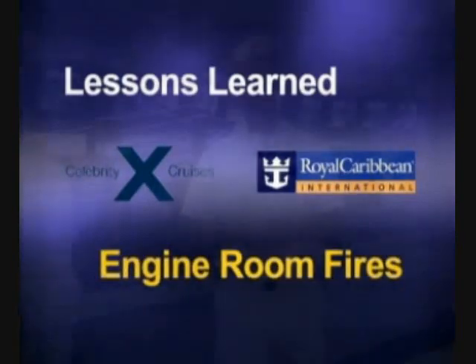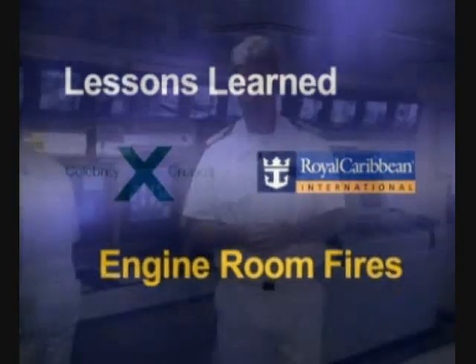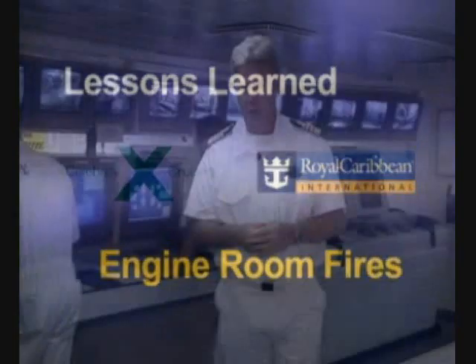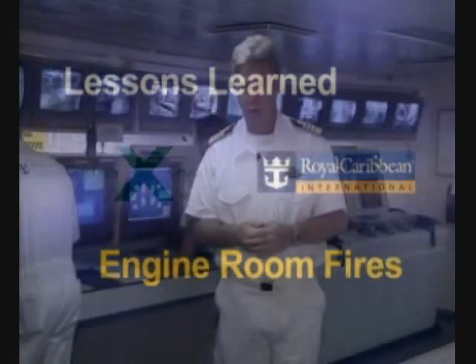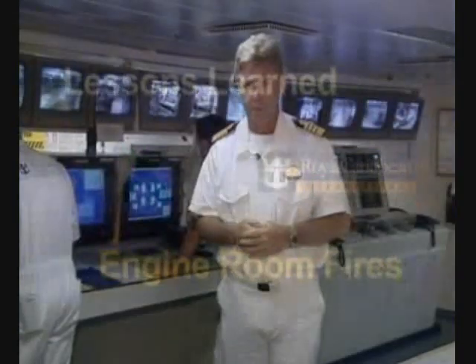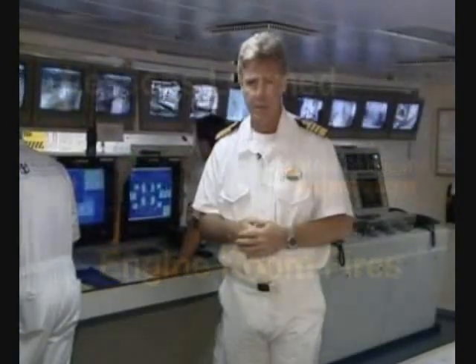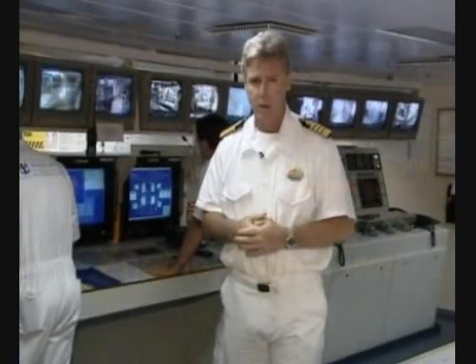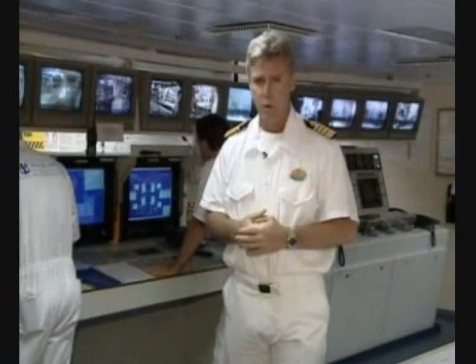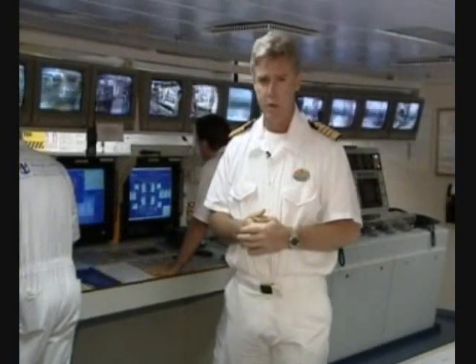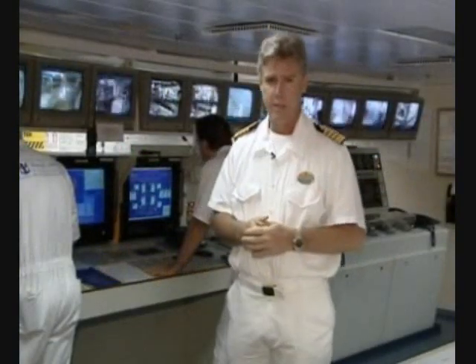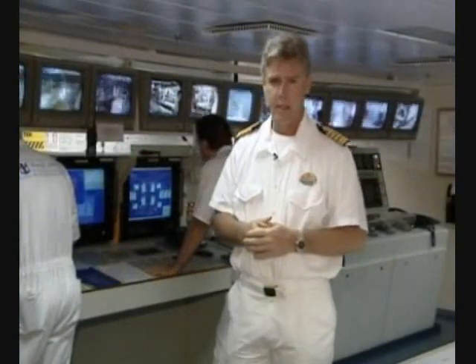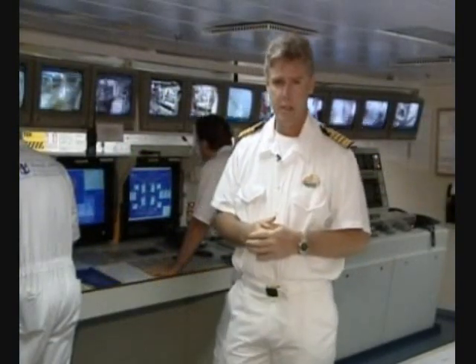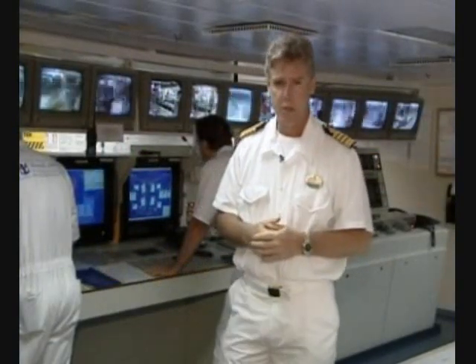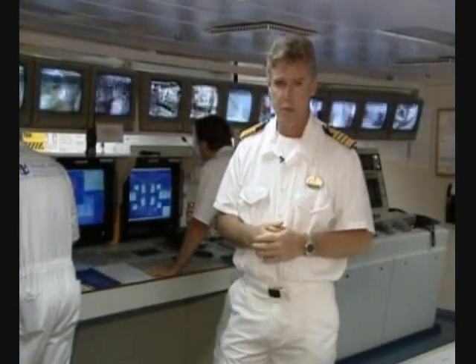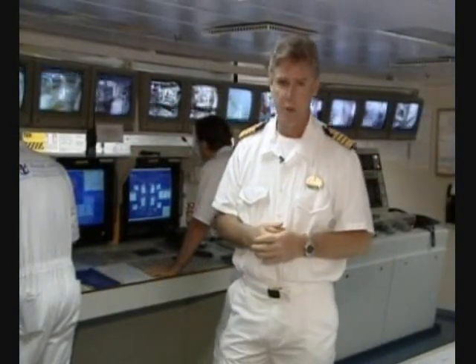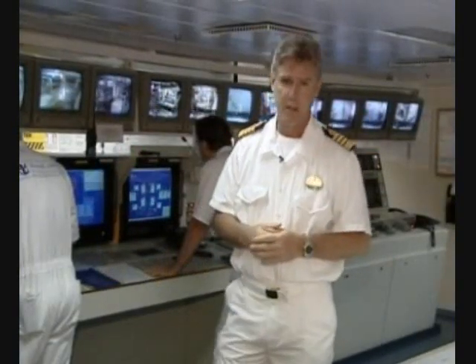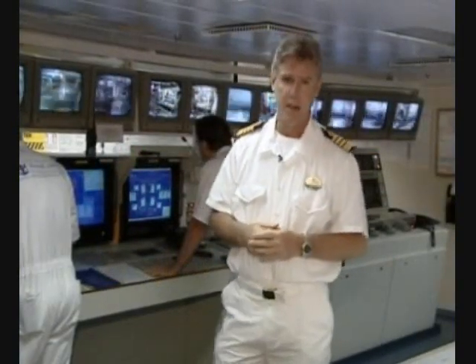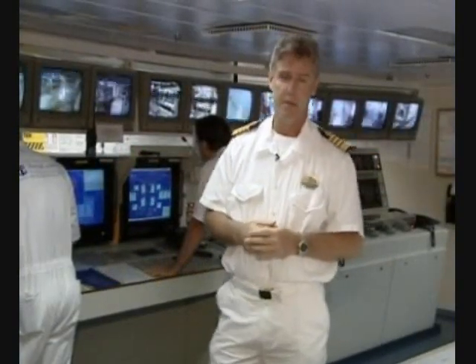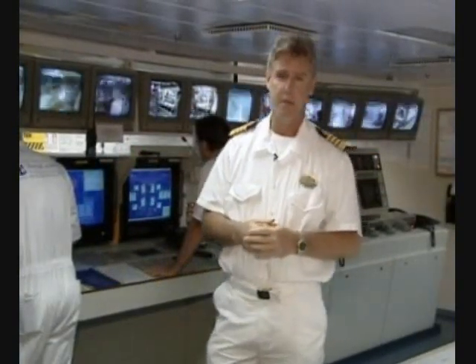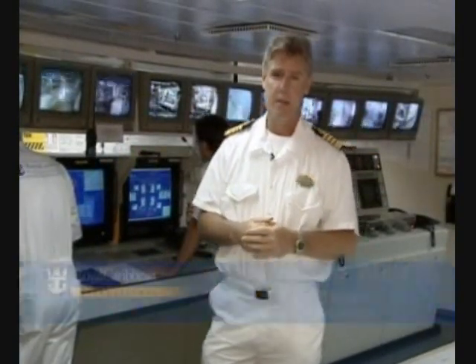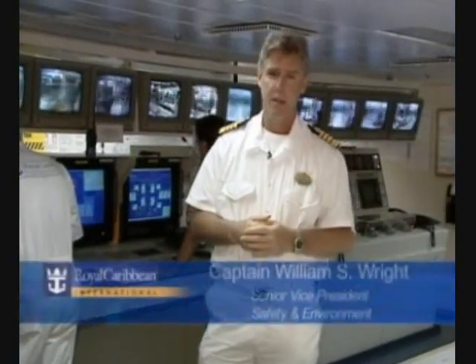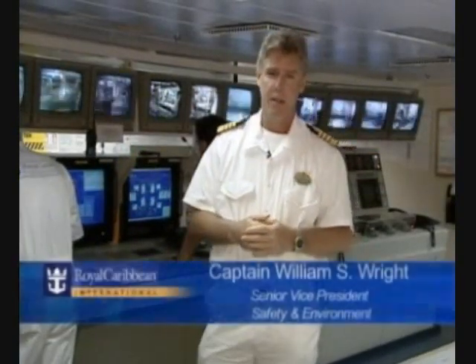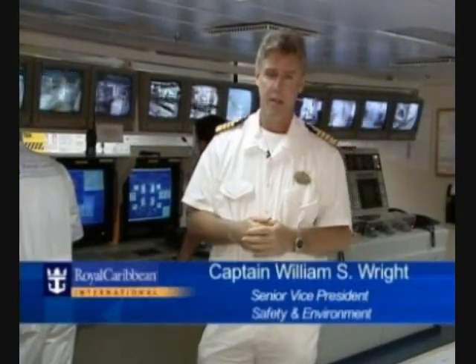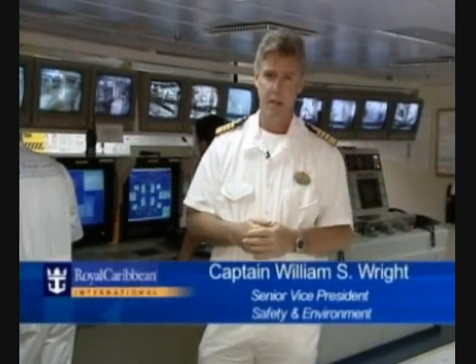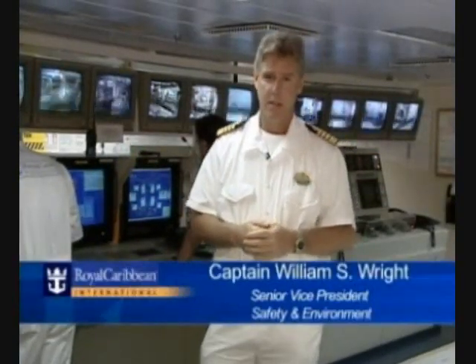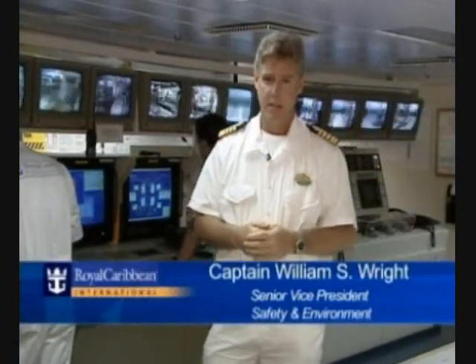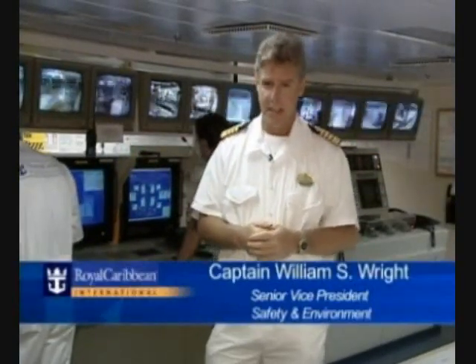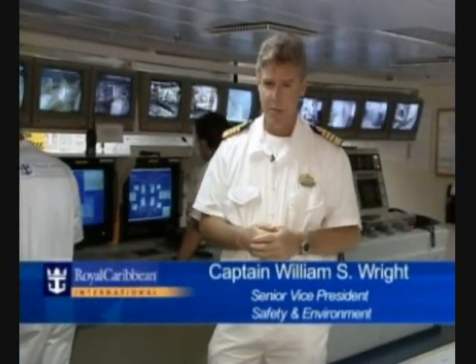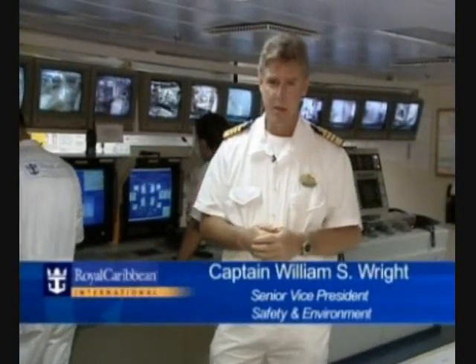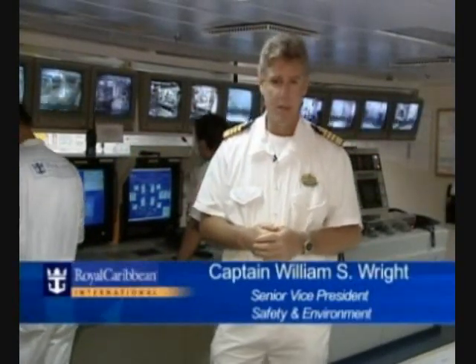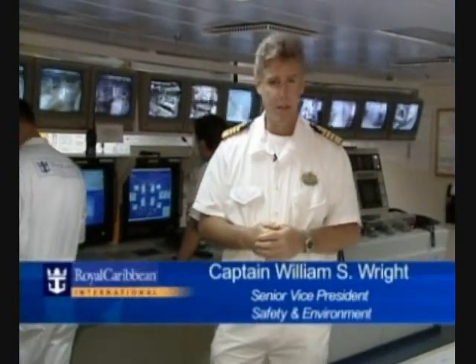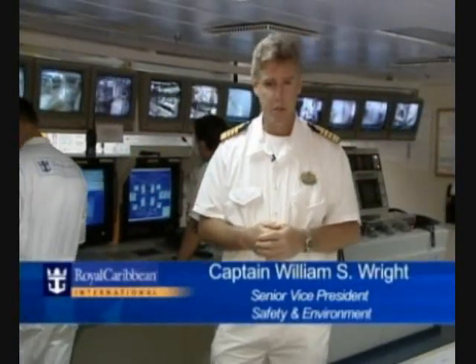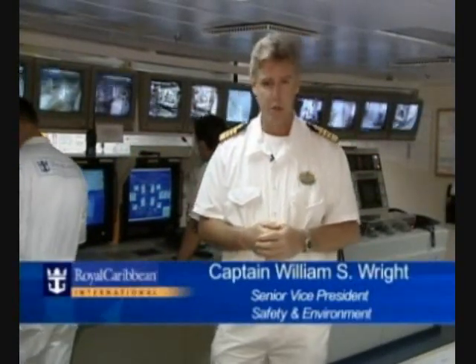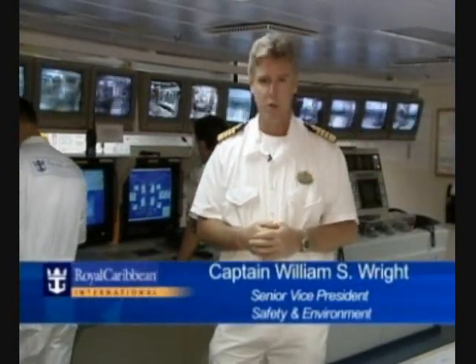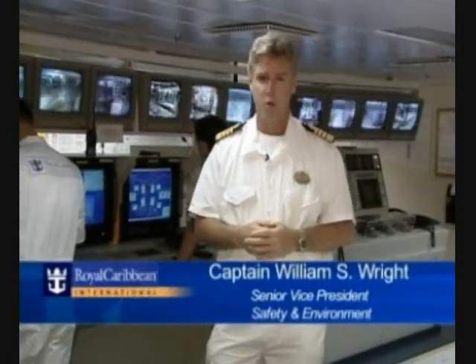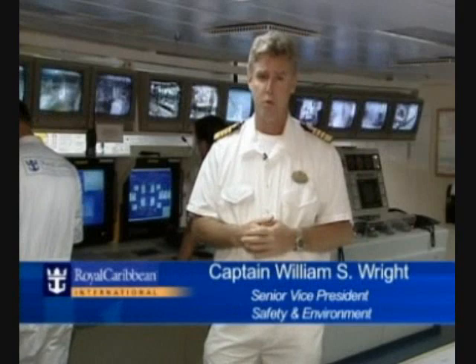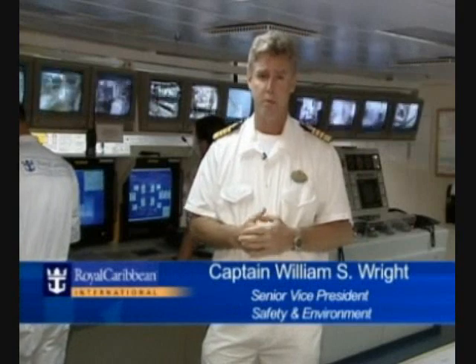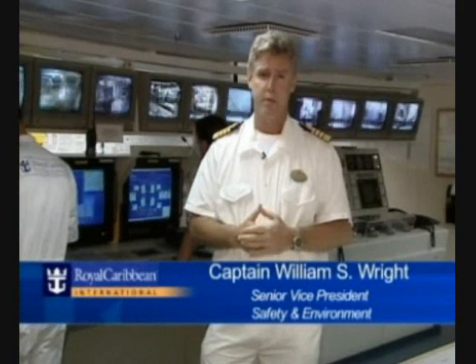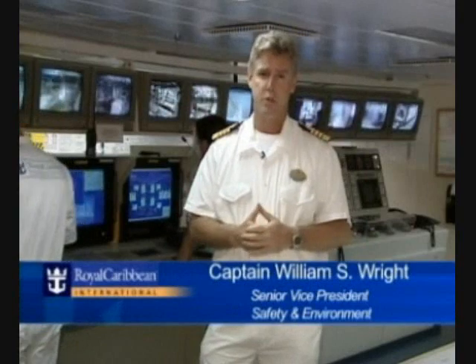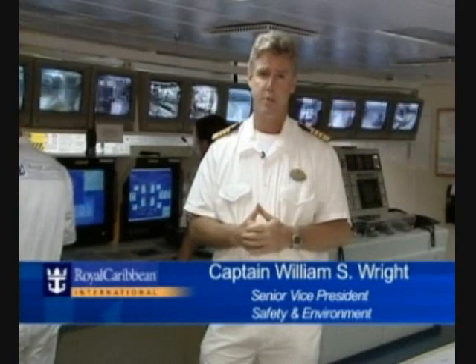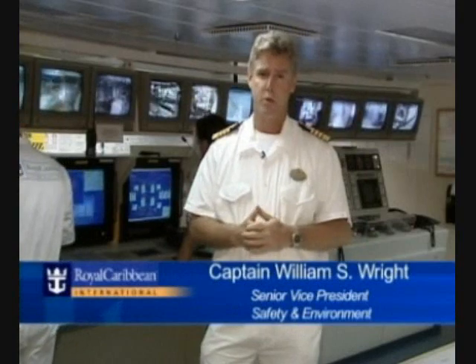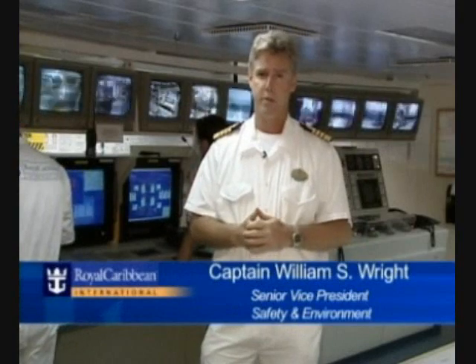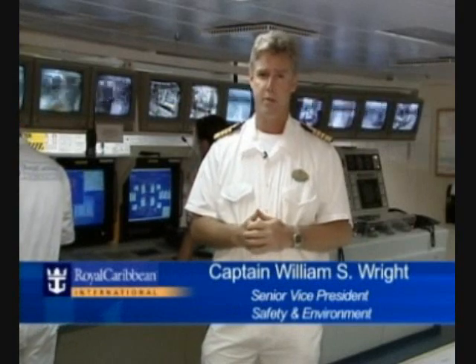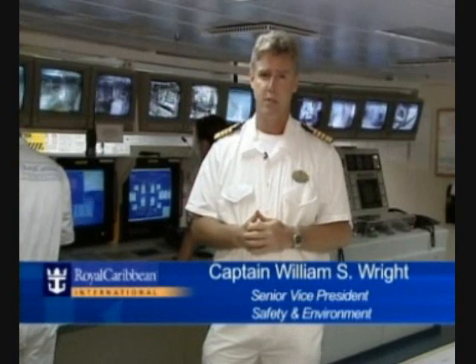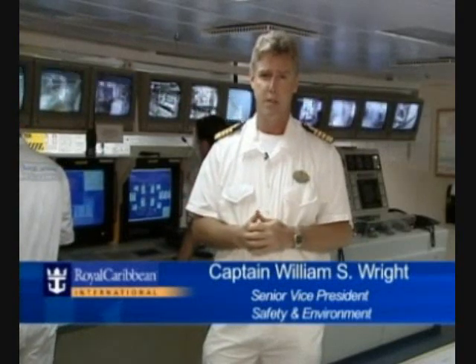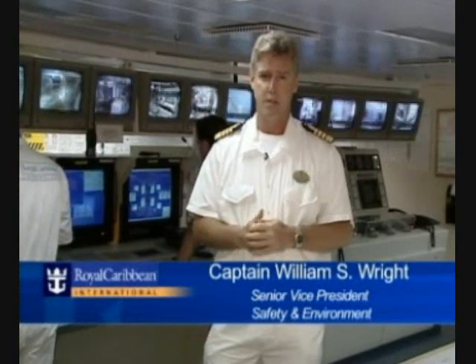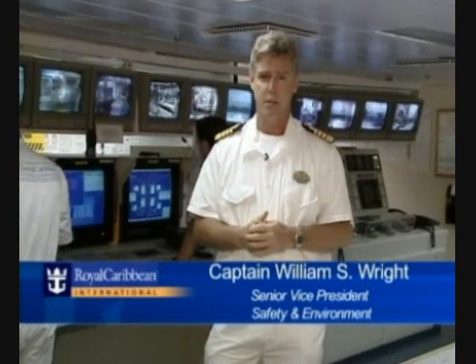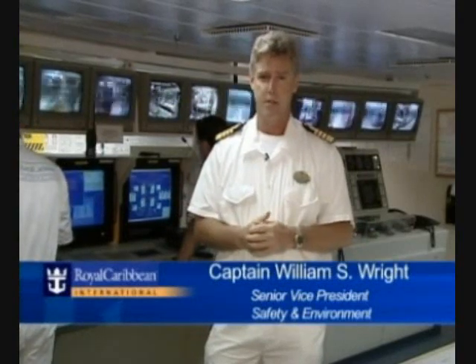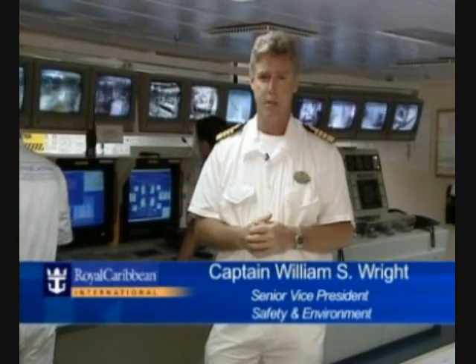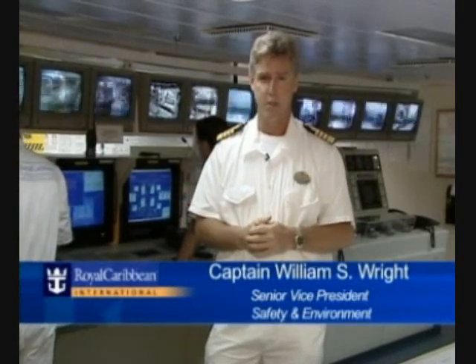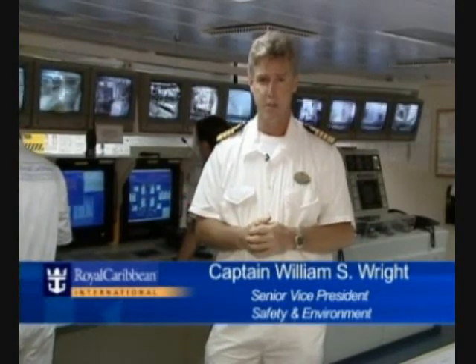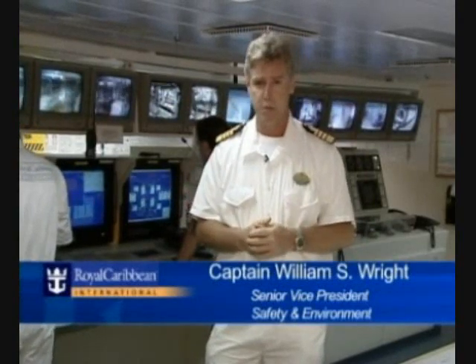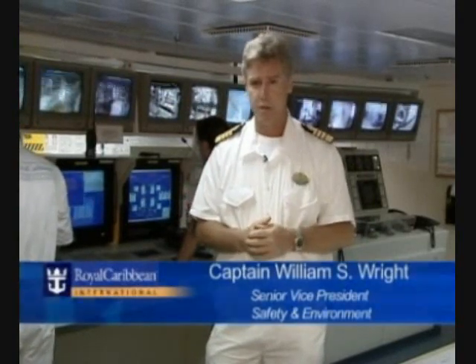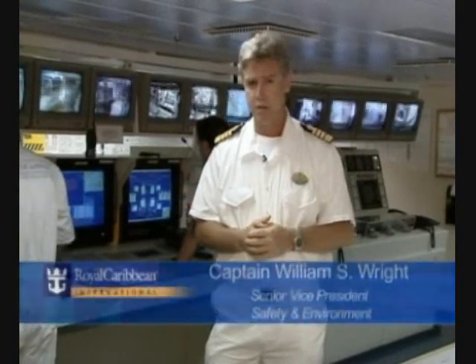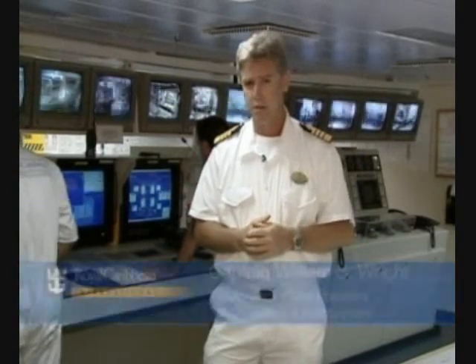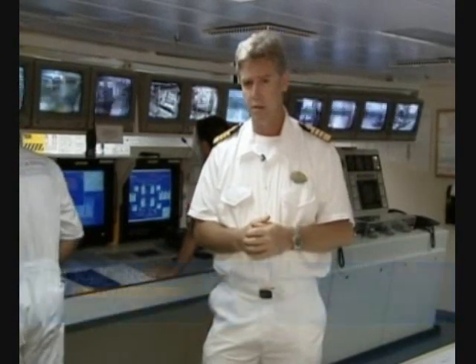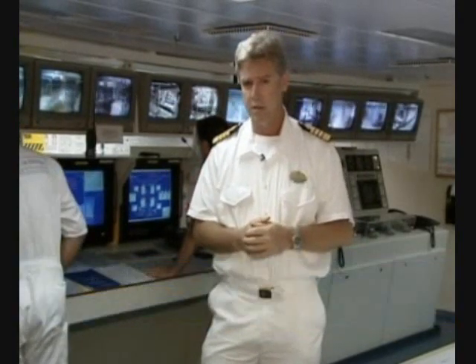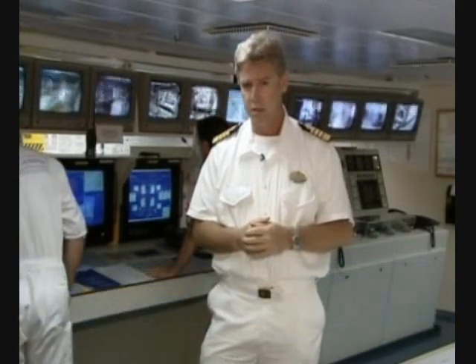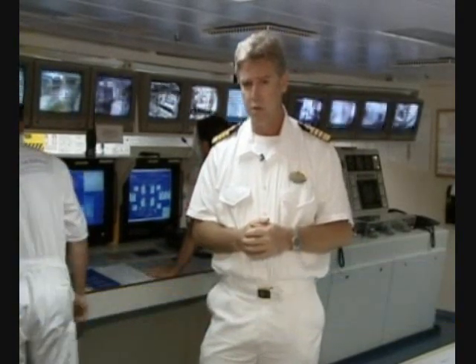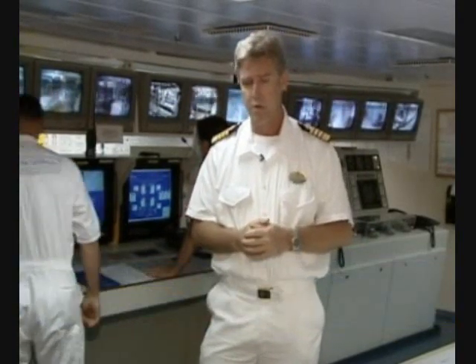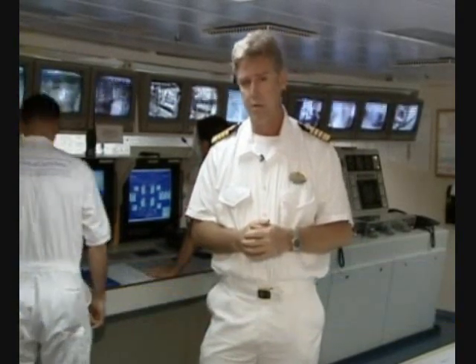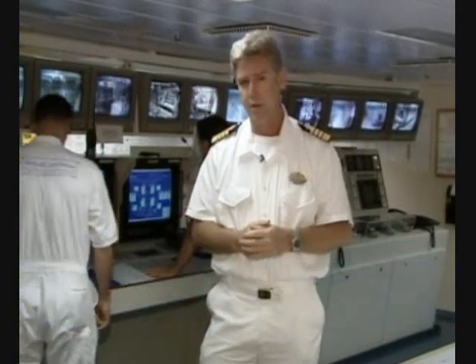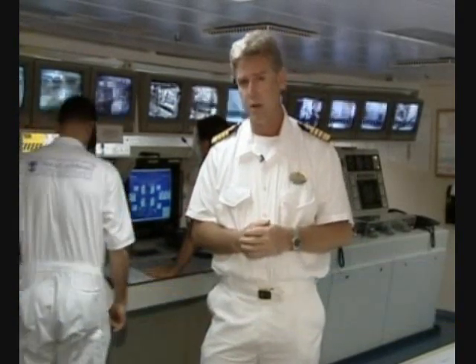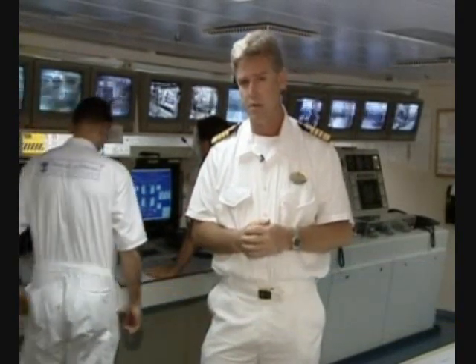Hello, and welcome to Lessons Learned Live. Today I'm in the Engine Control Room of the Explorer of the Seas, and our subject is Engine Room Fires.